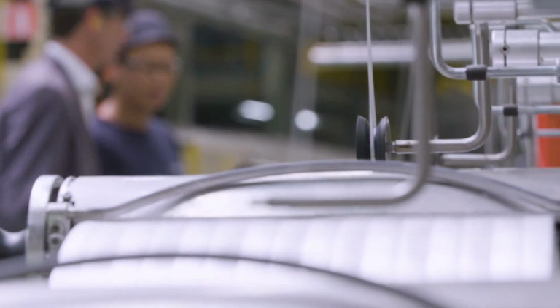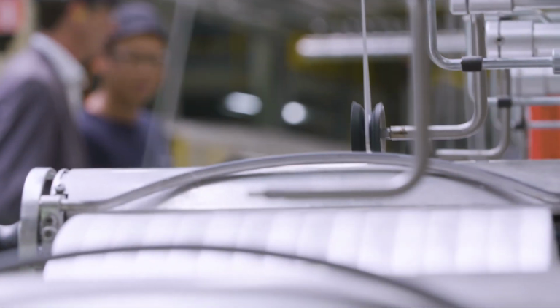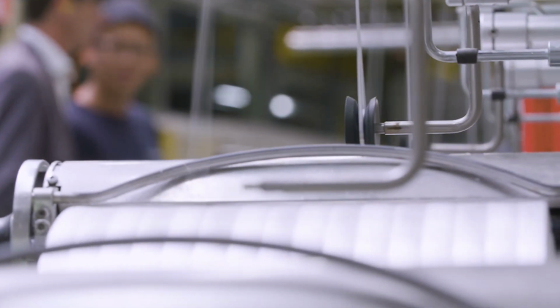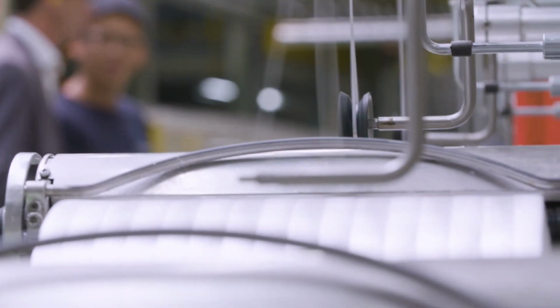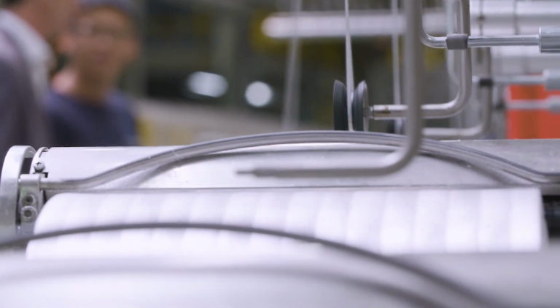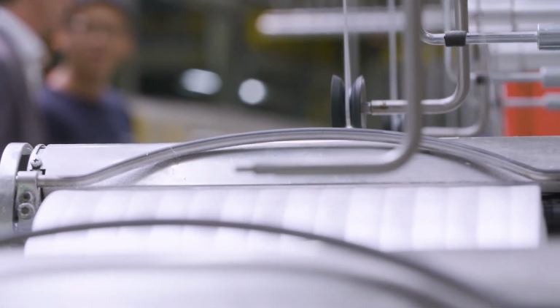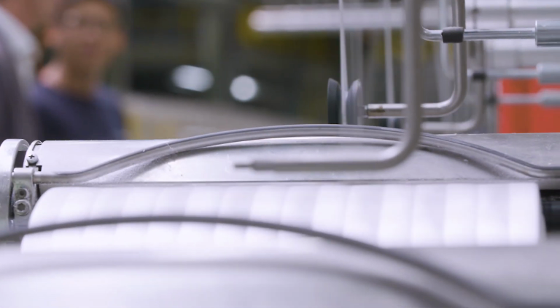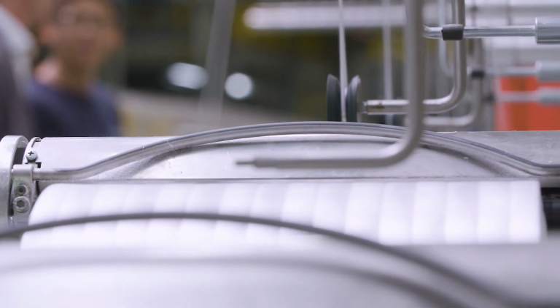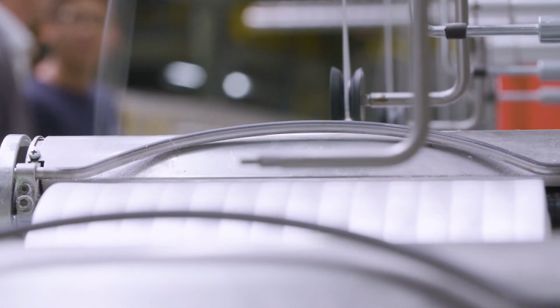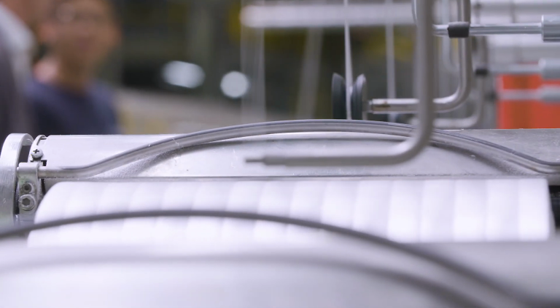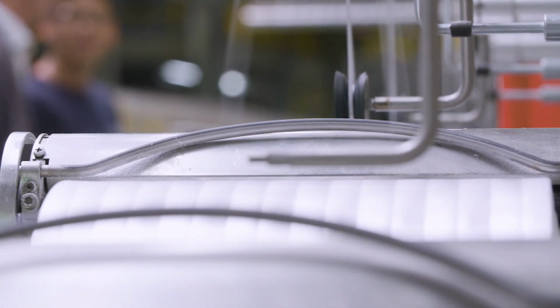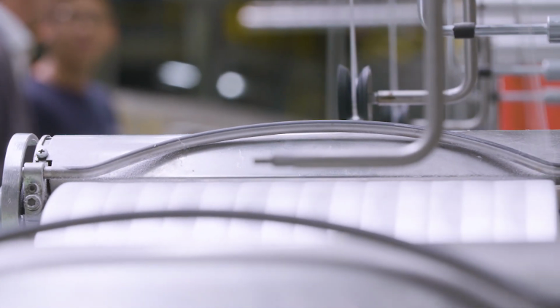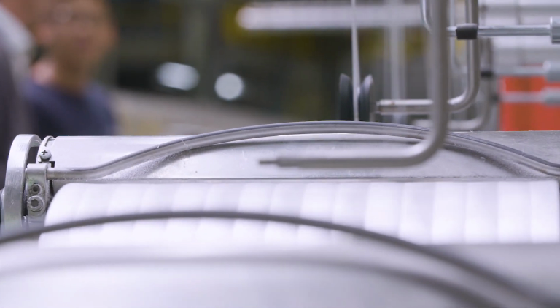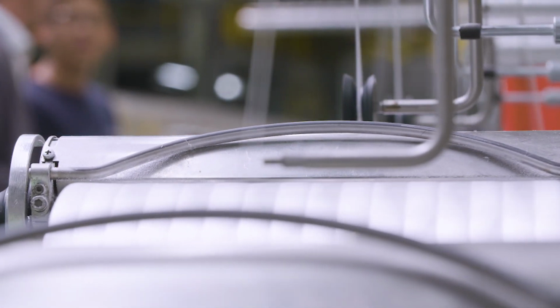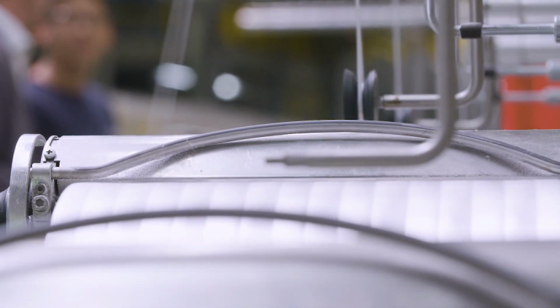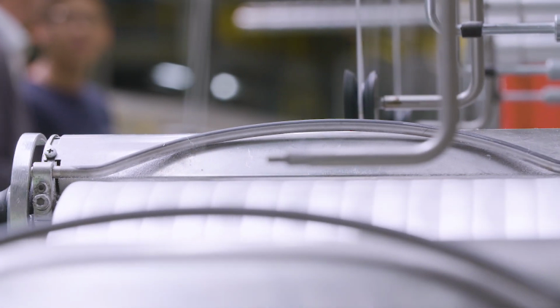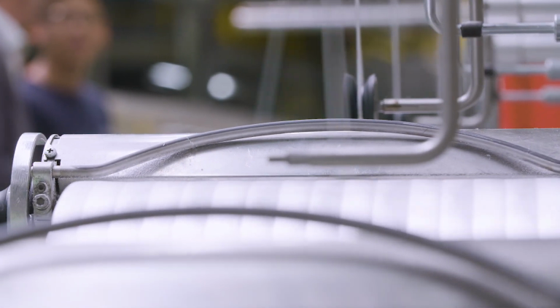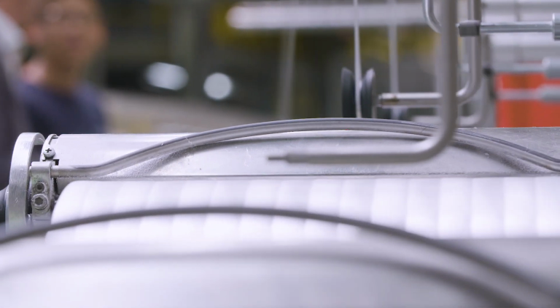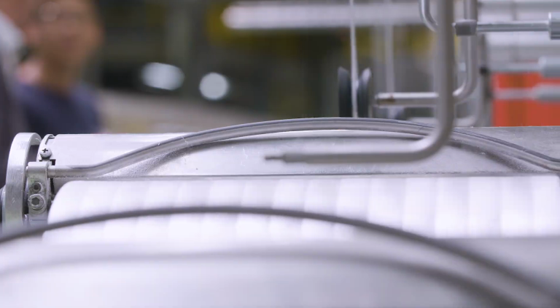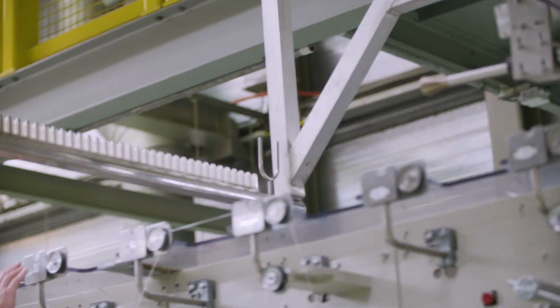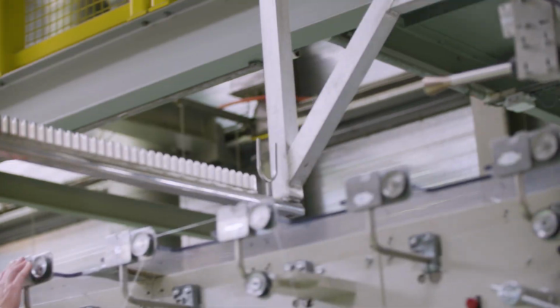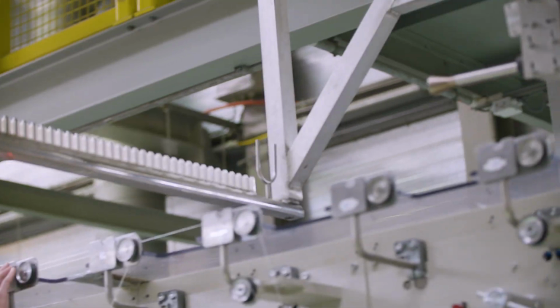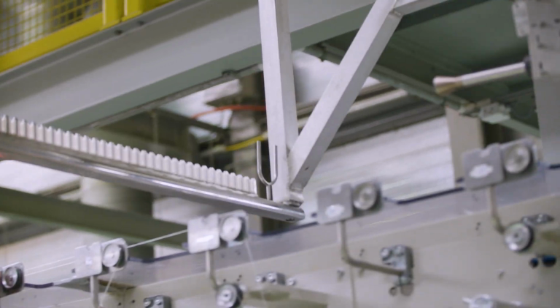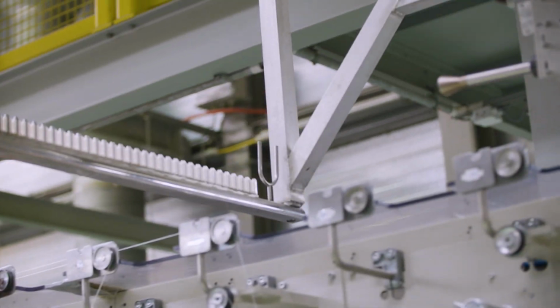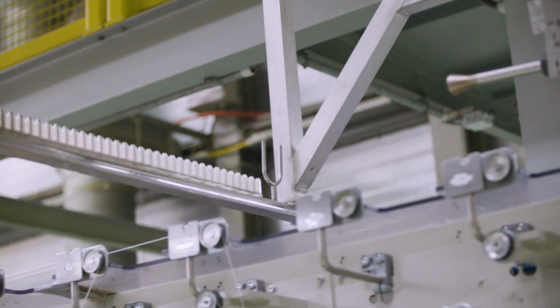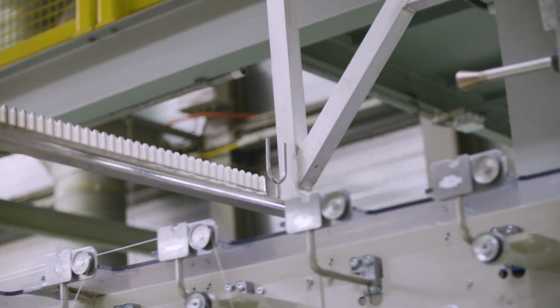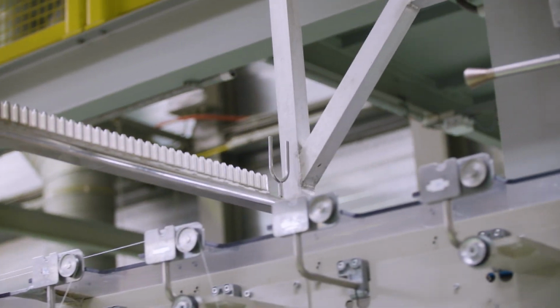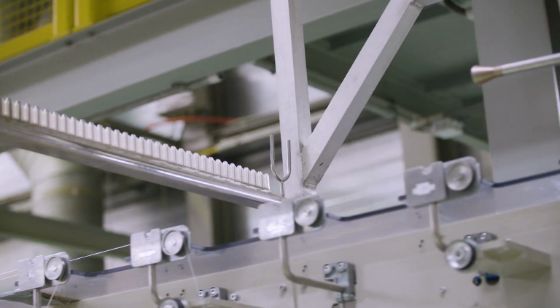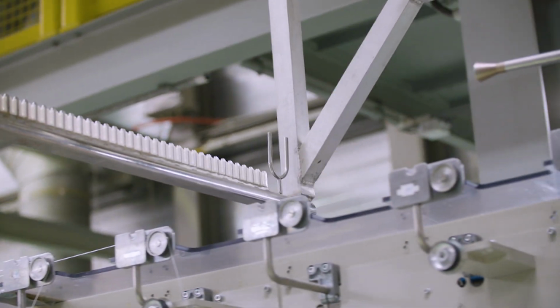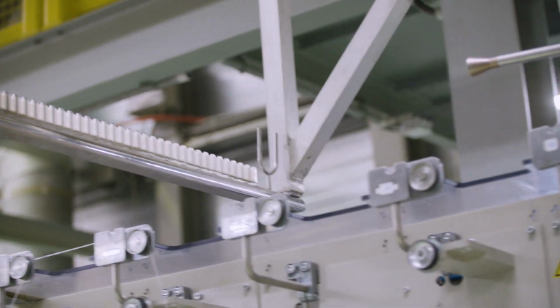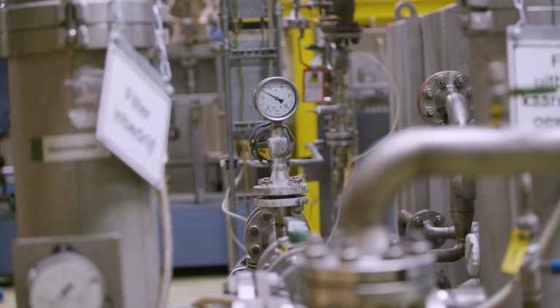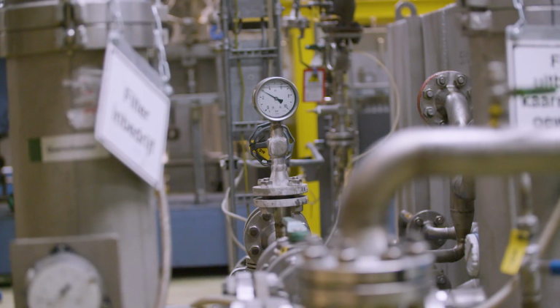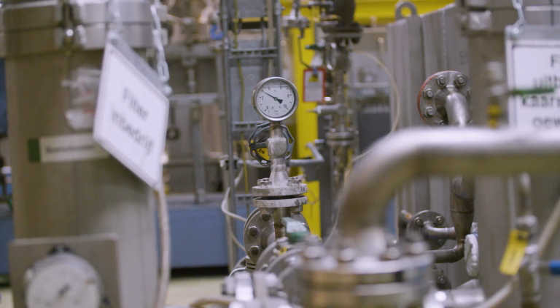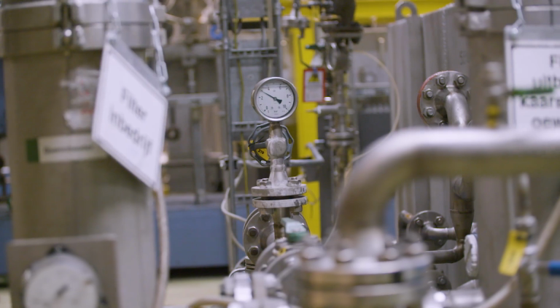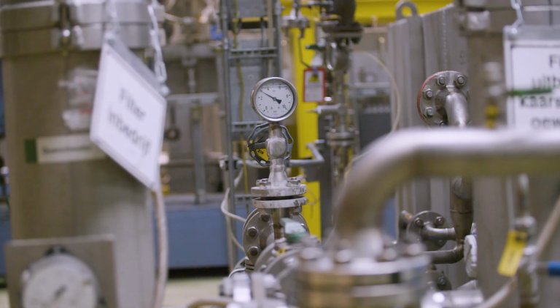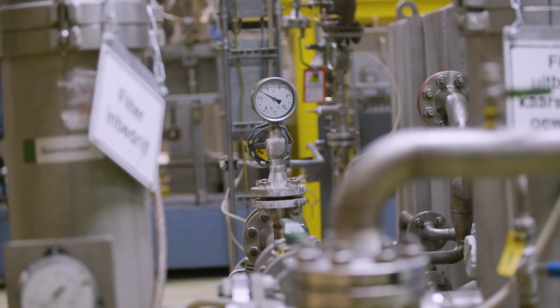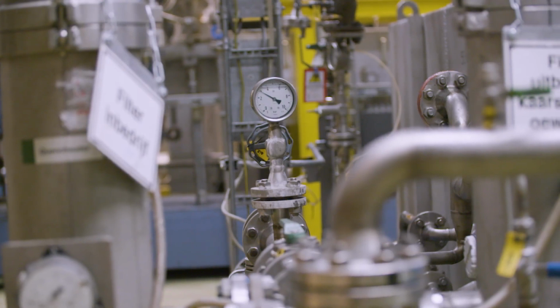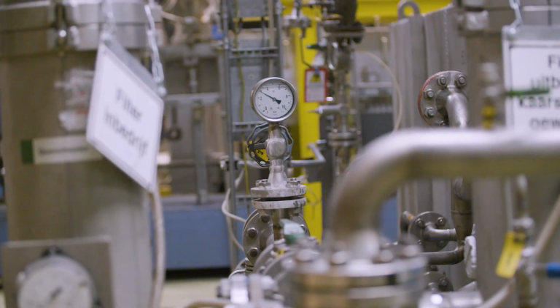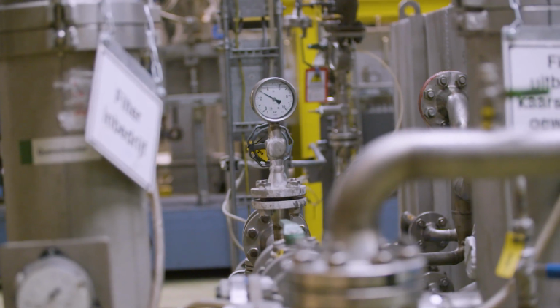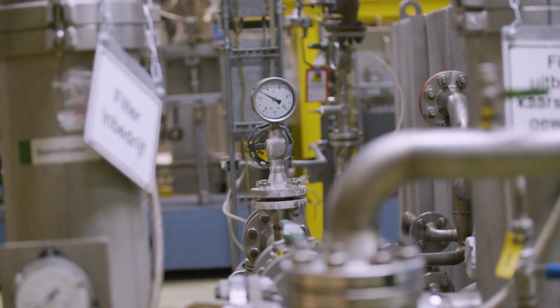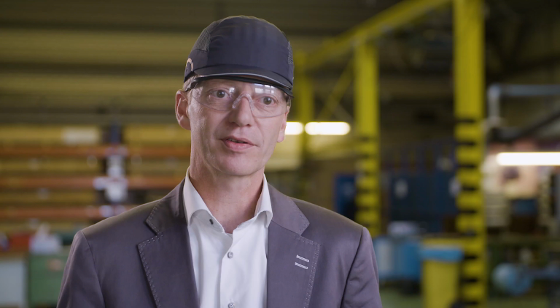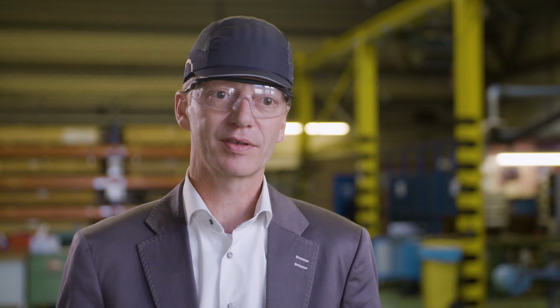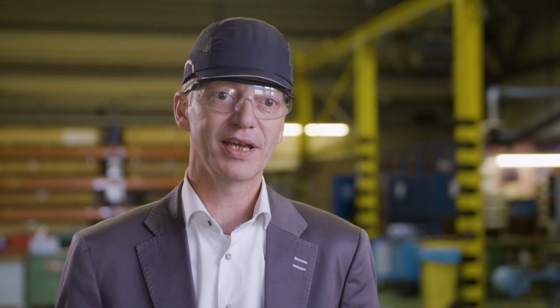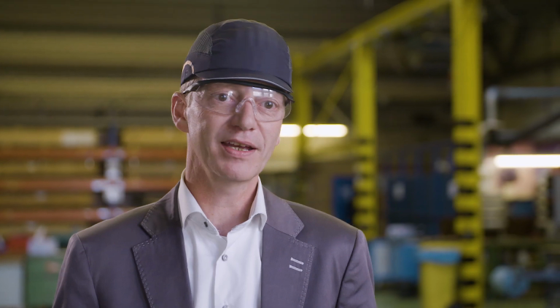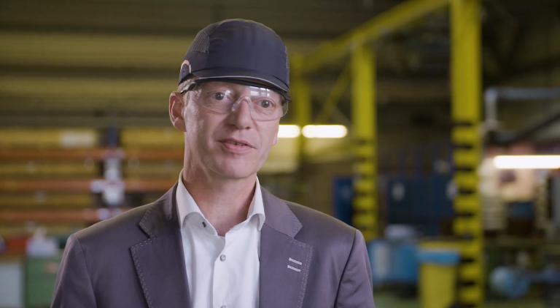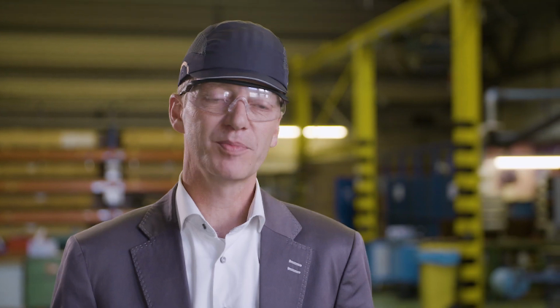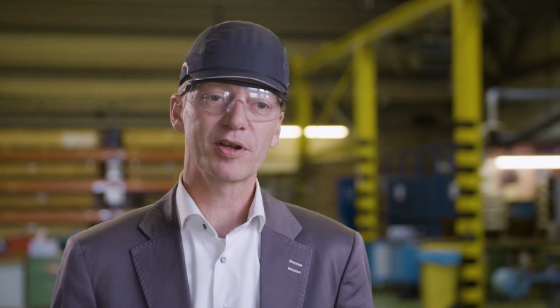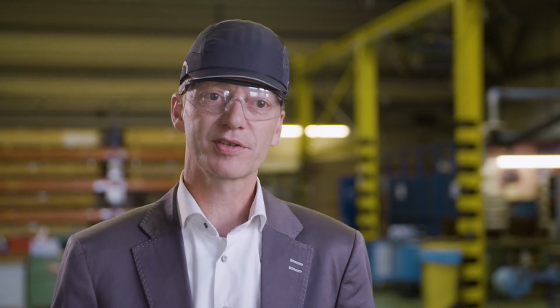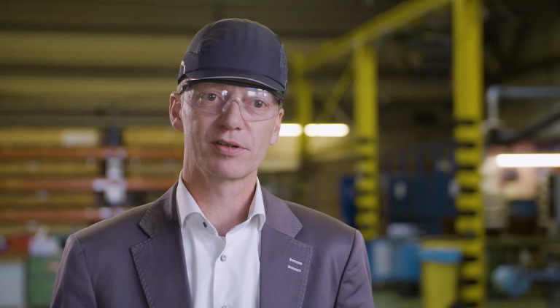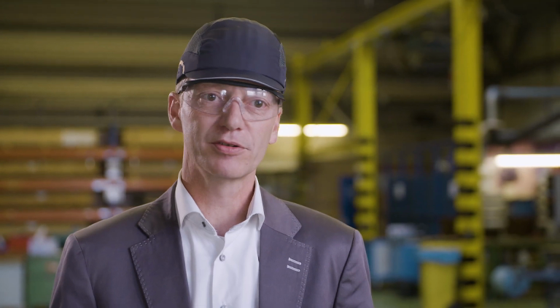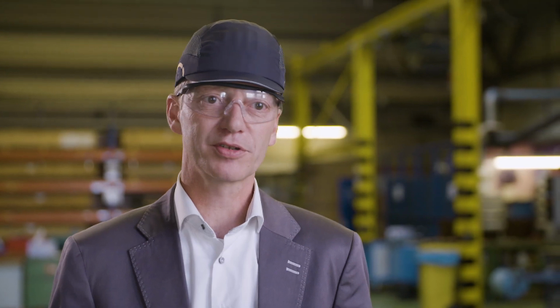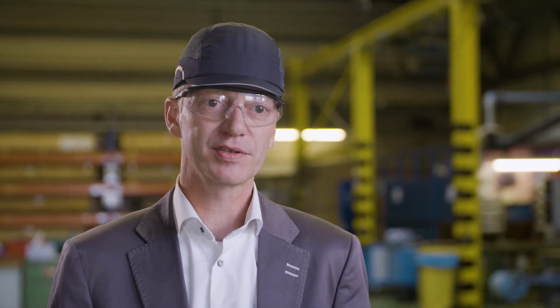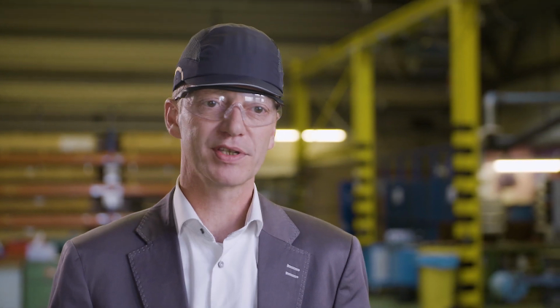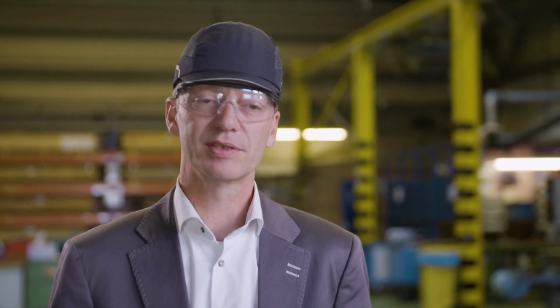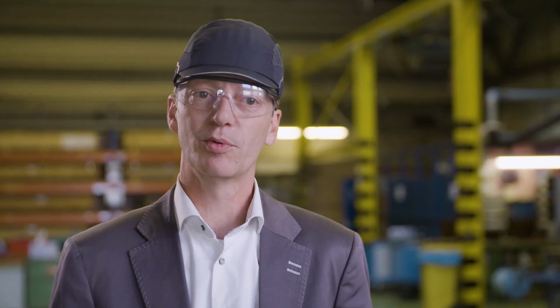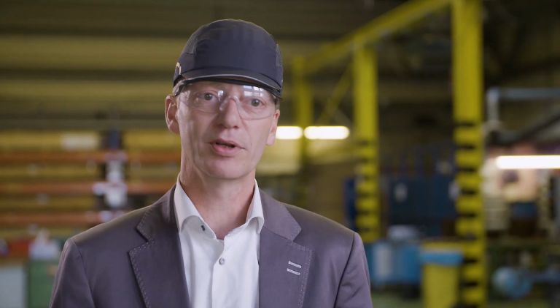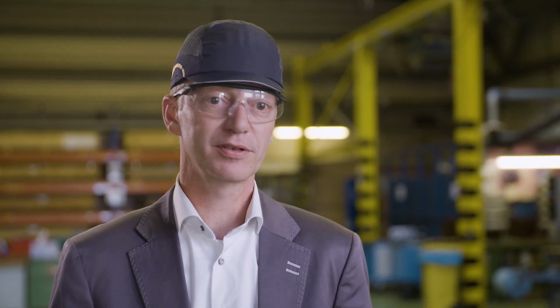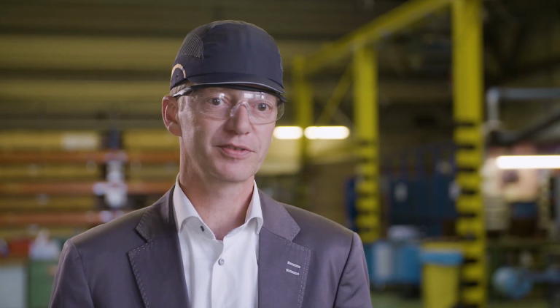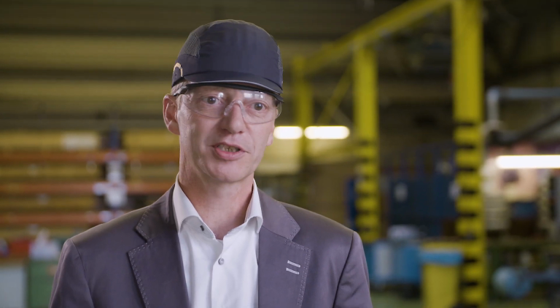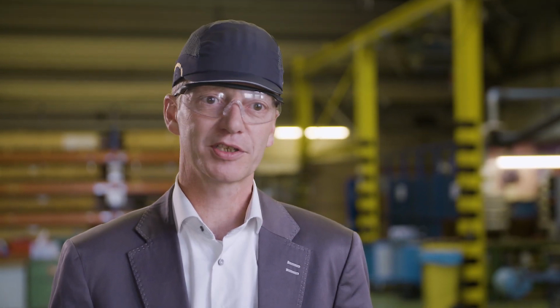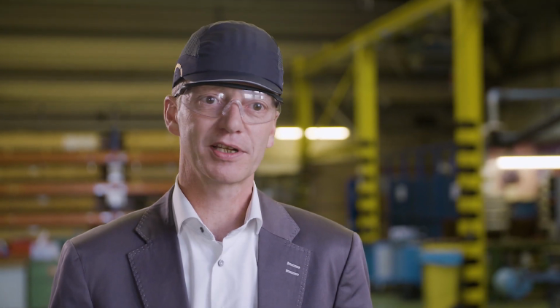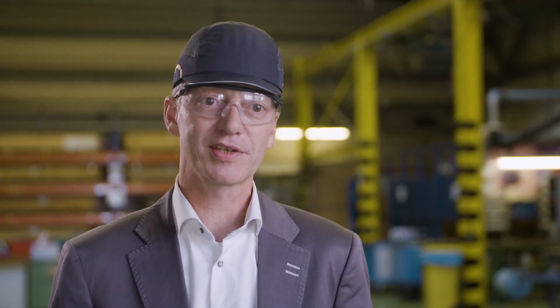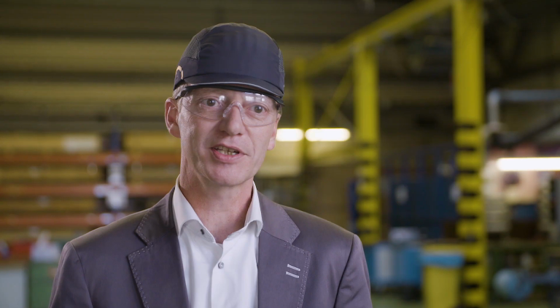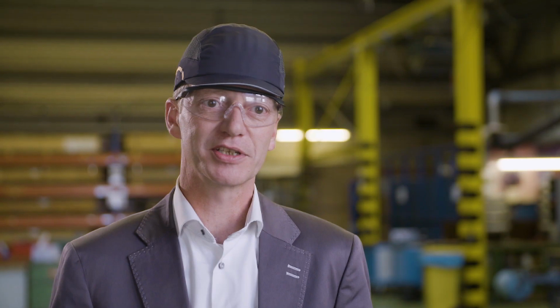We choose ERIX not only for their technical knowledge, but also because they have smart solutions in the world of digitalization.